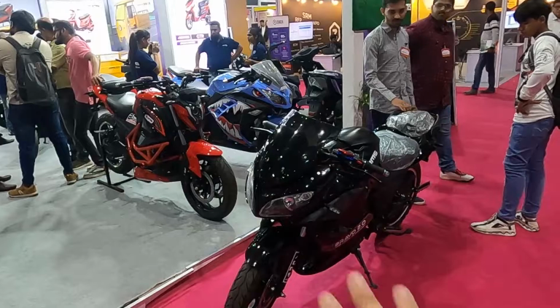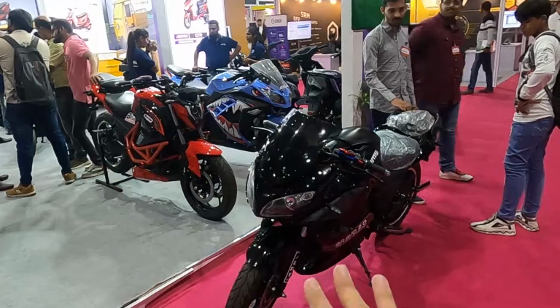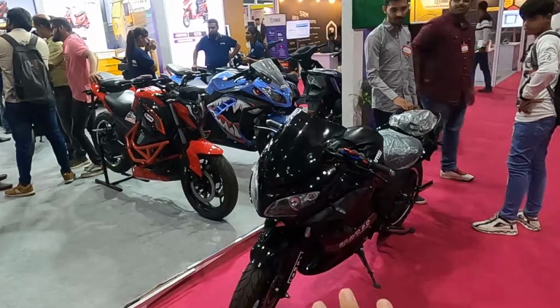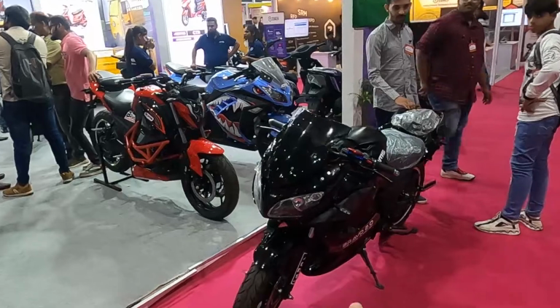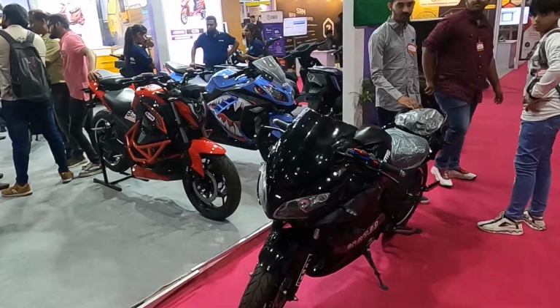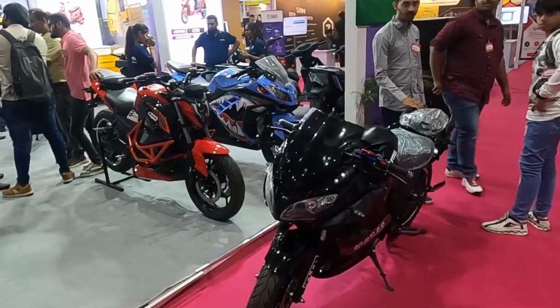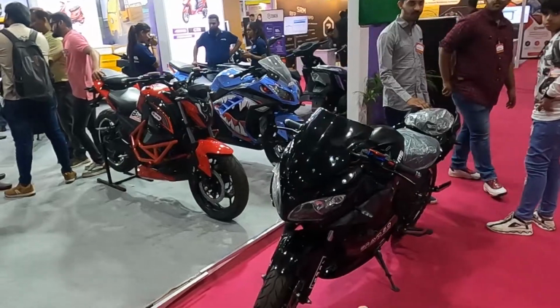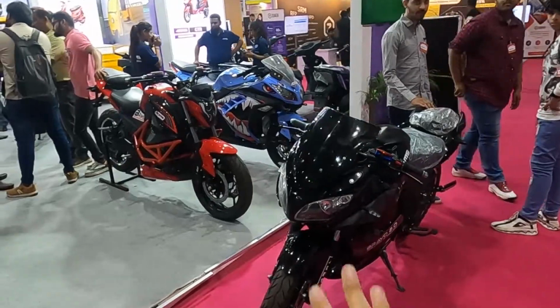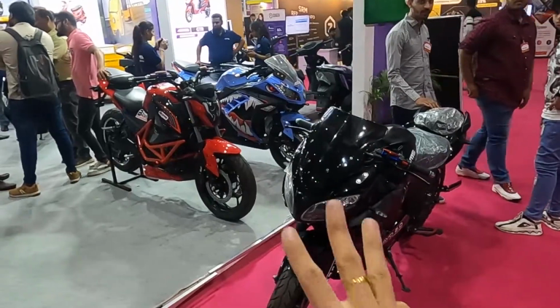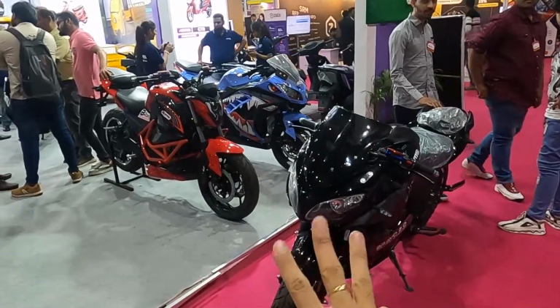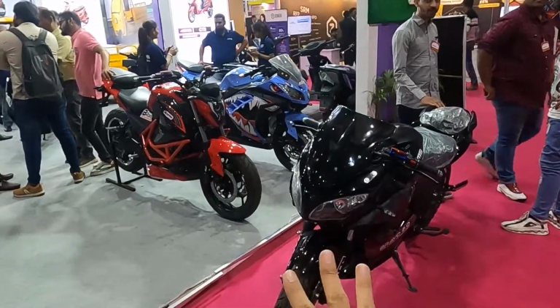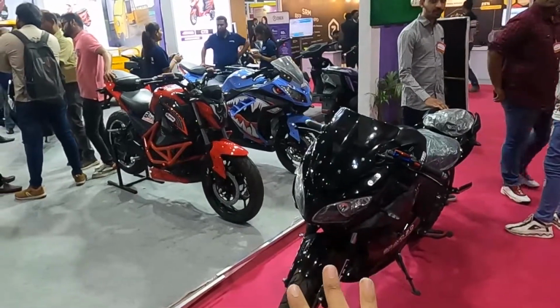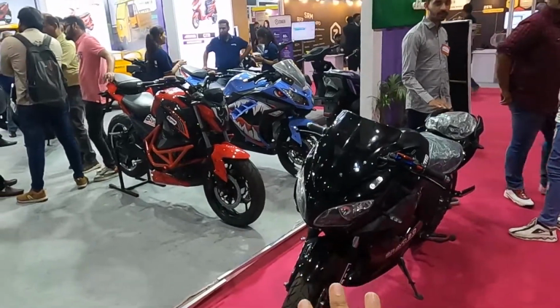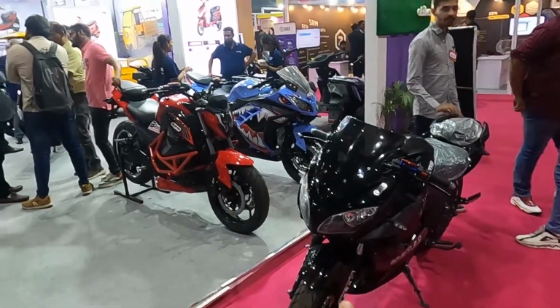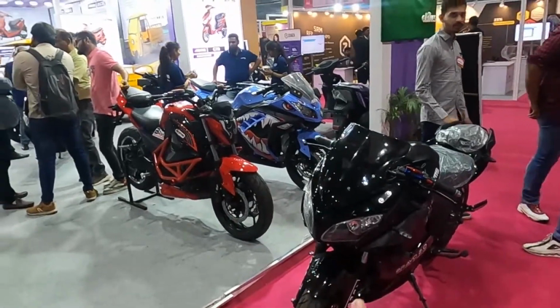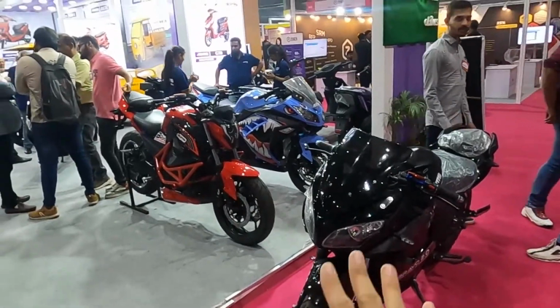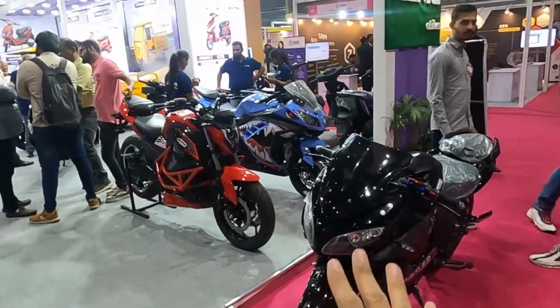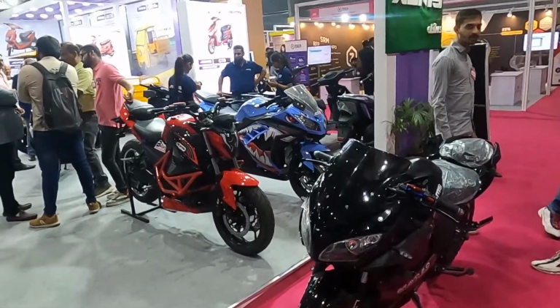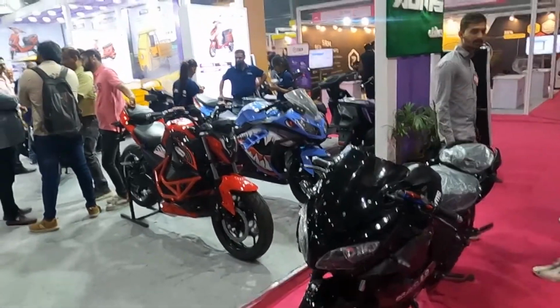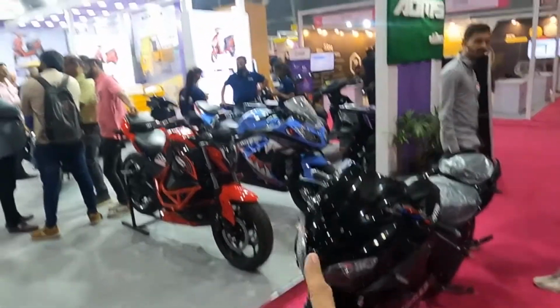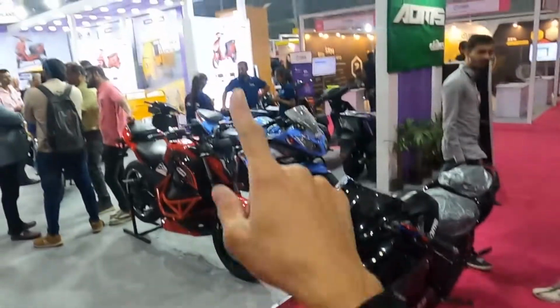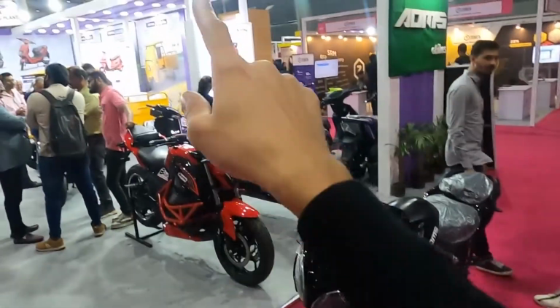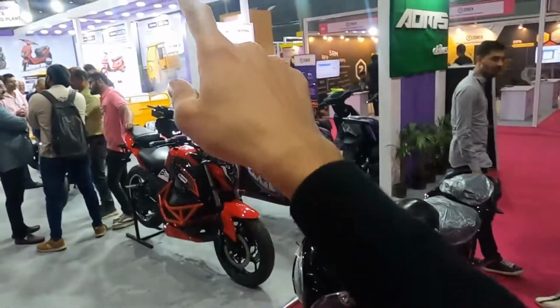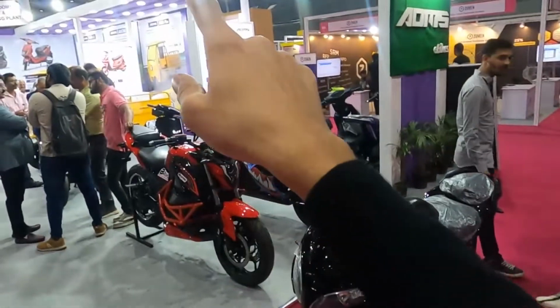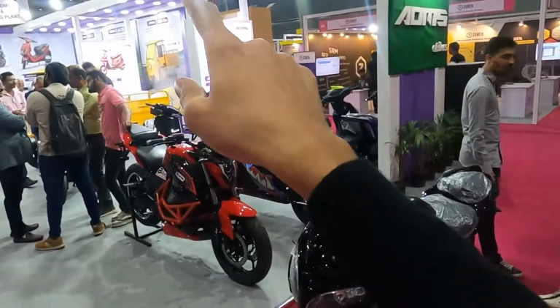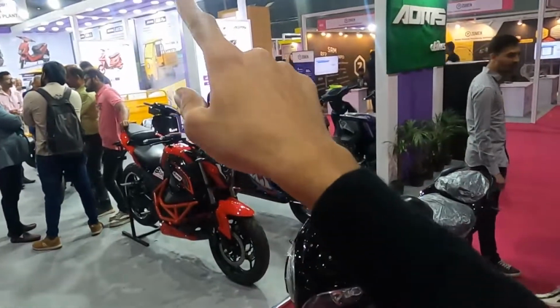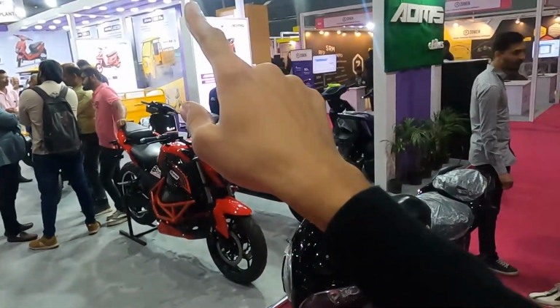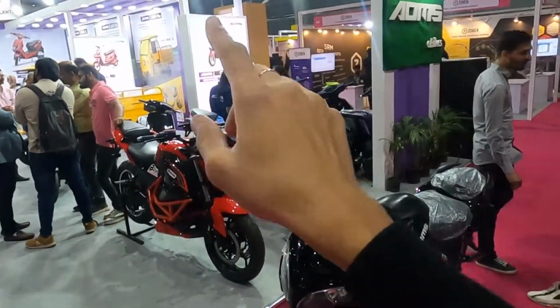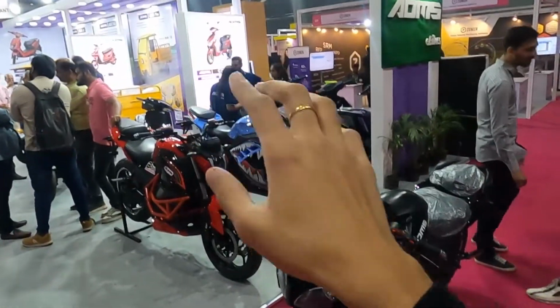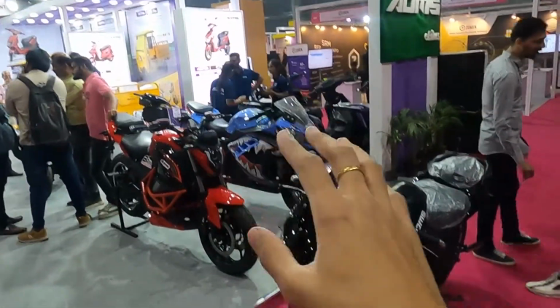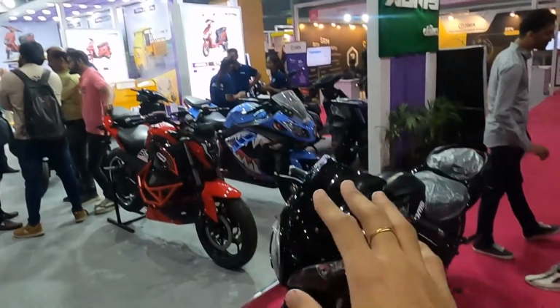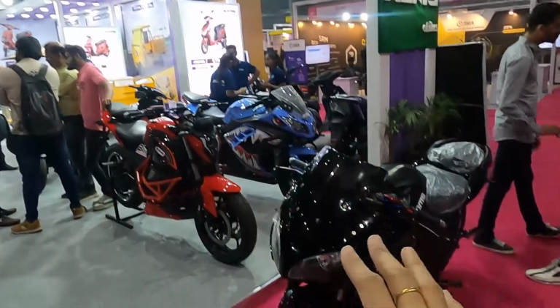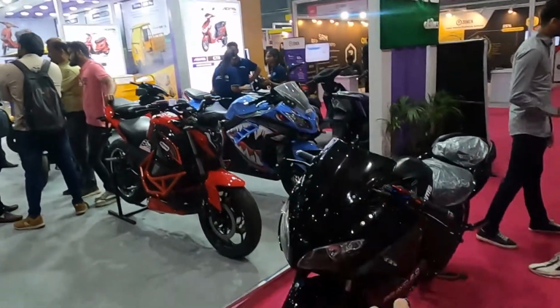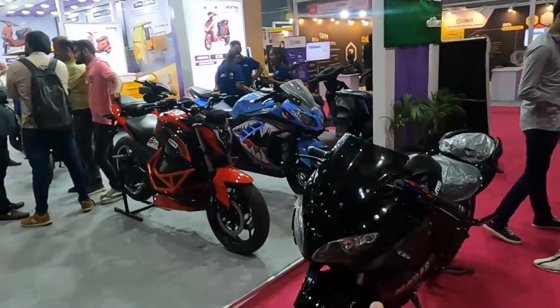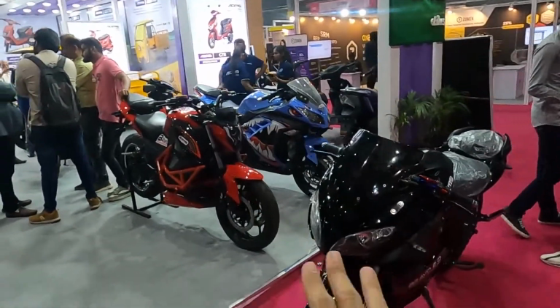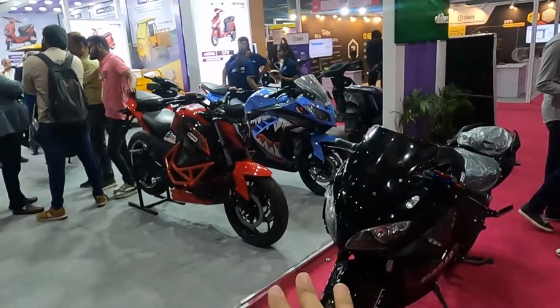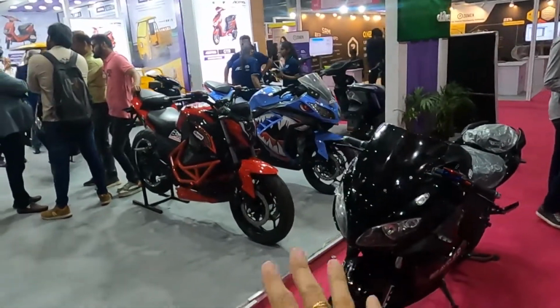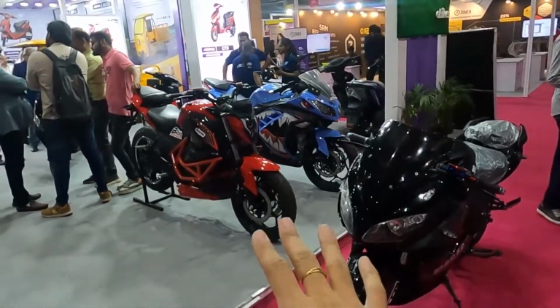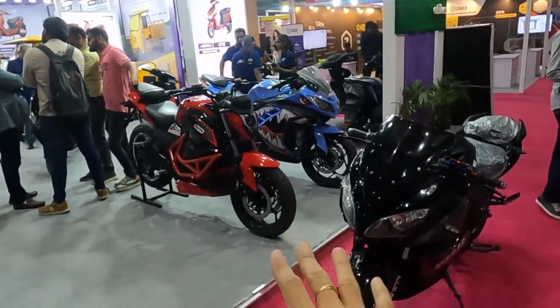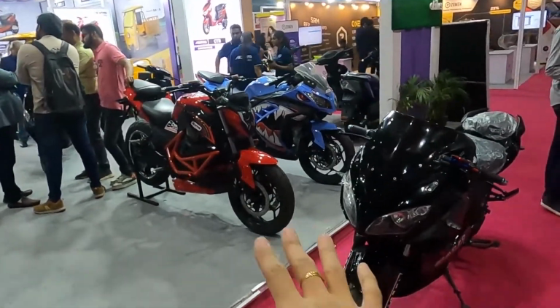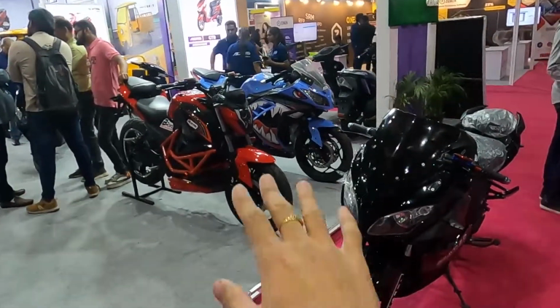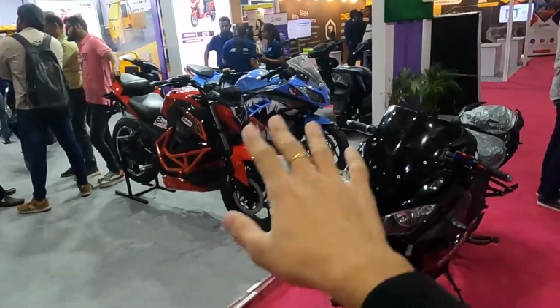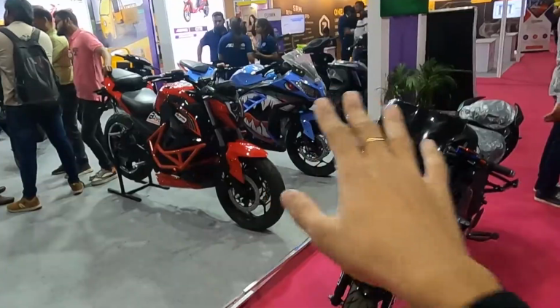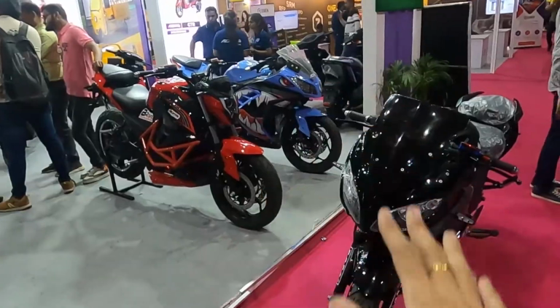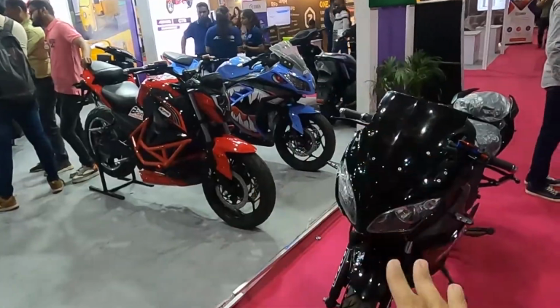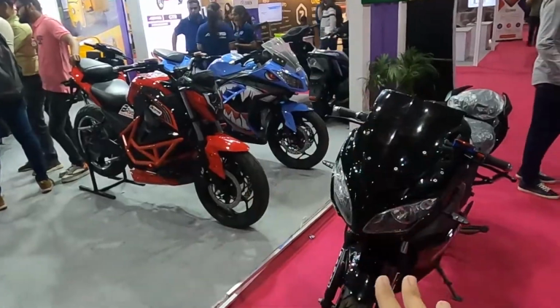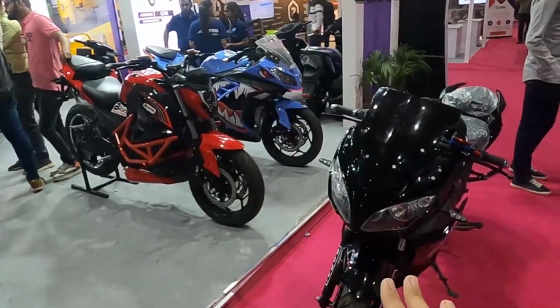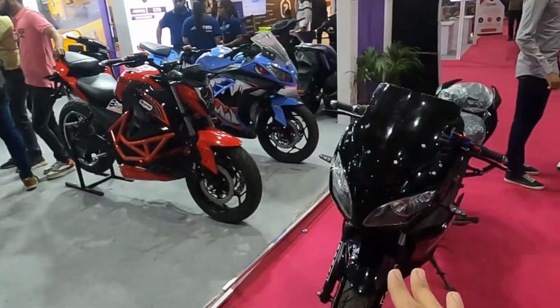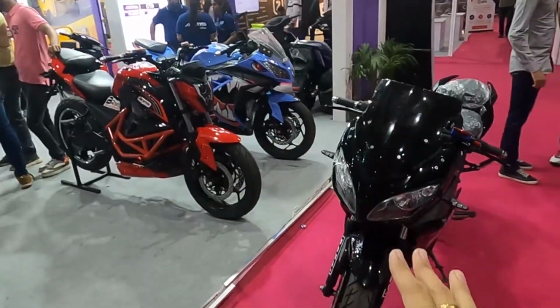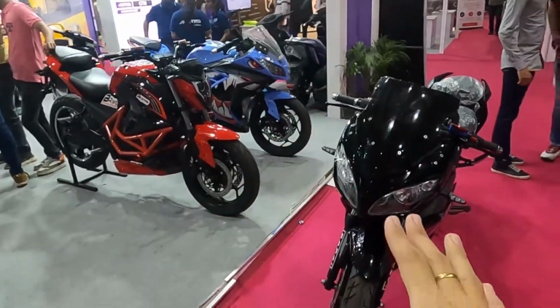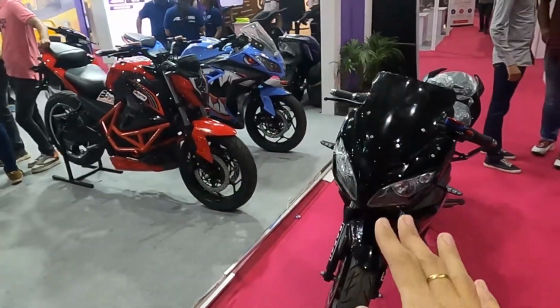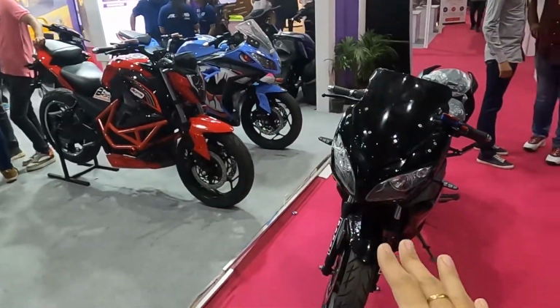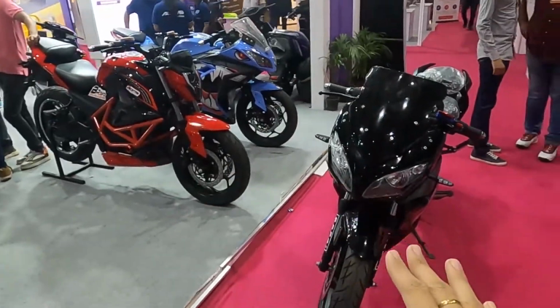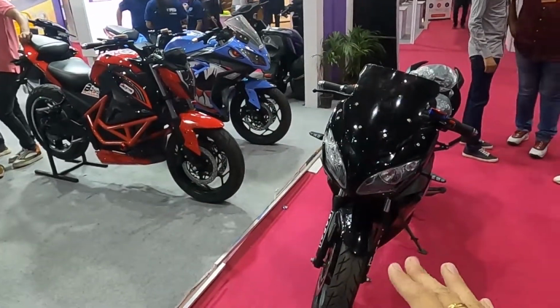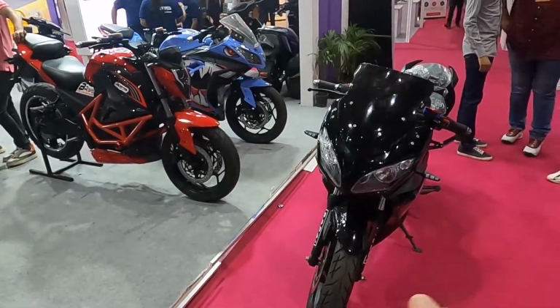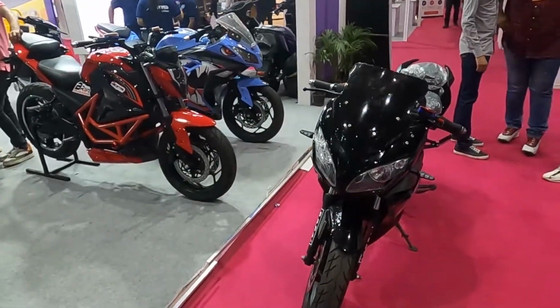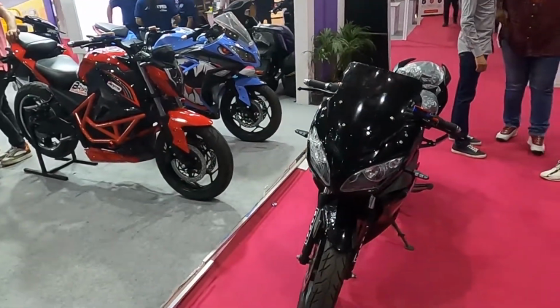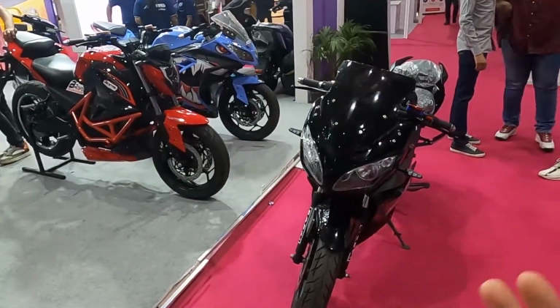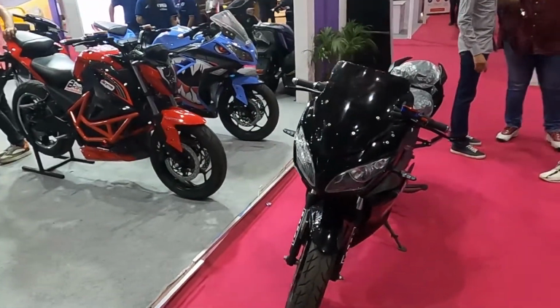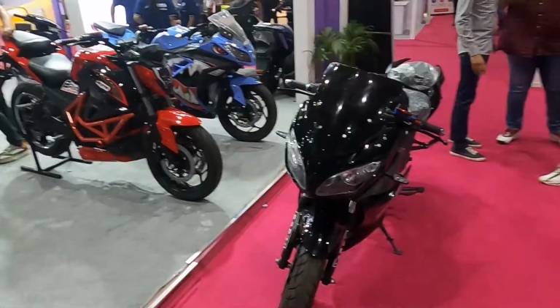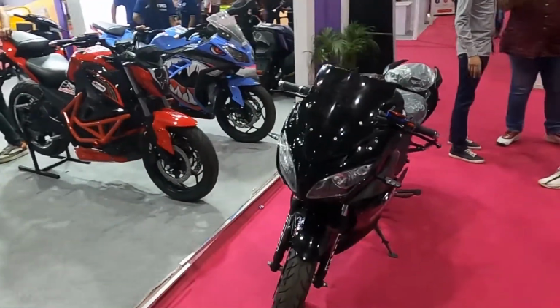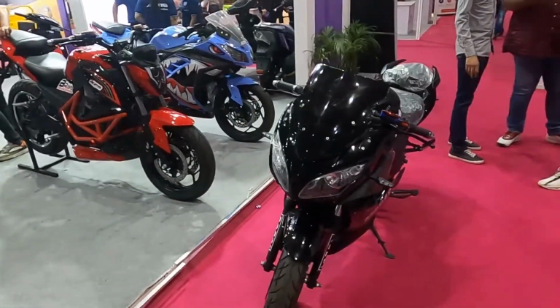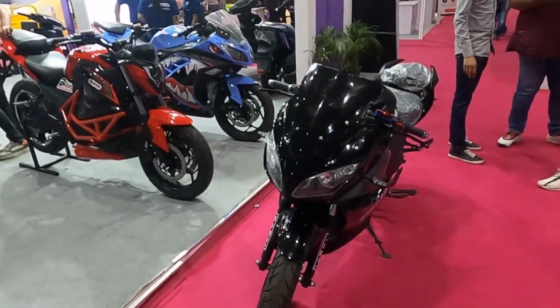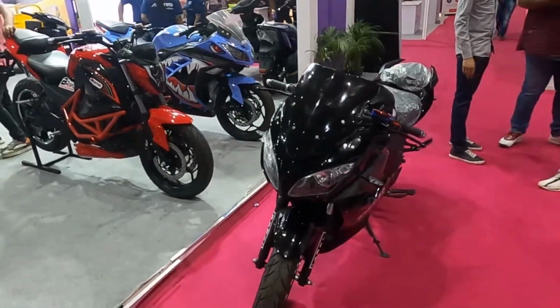We have three sports bikes from ADMS E-Bikes. These are all electric bikes which you will get in a sports configuration.